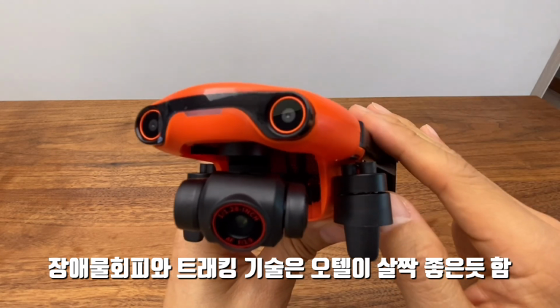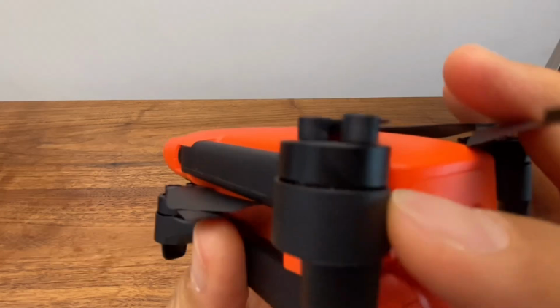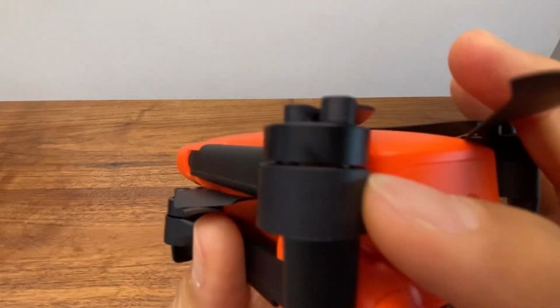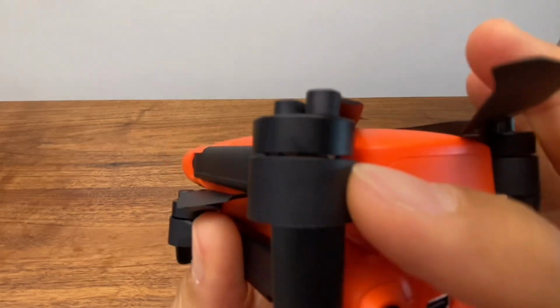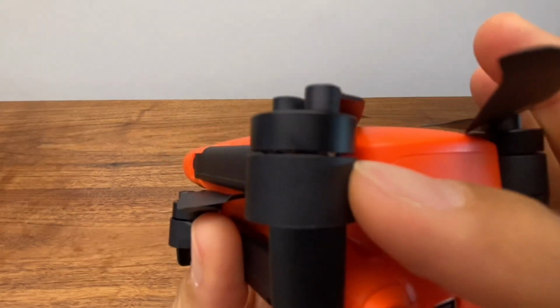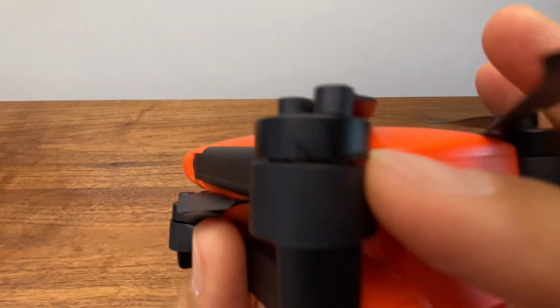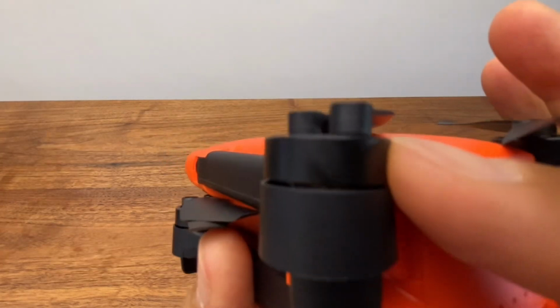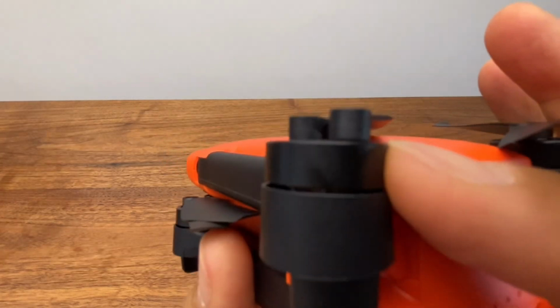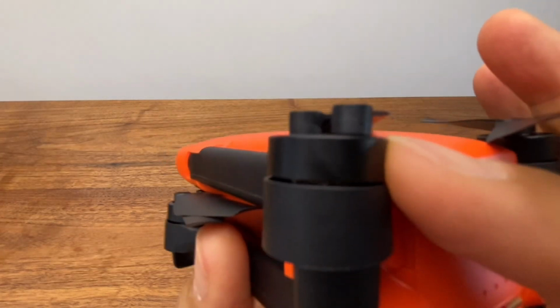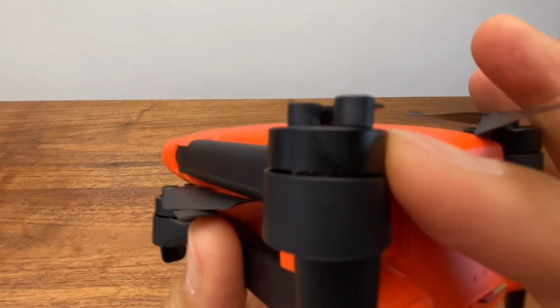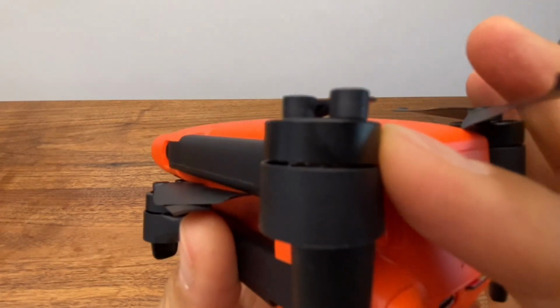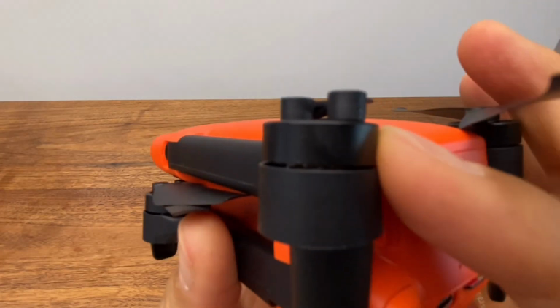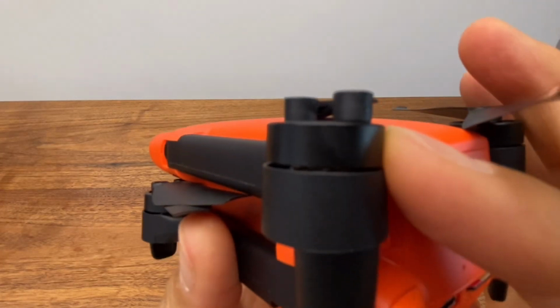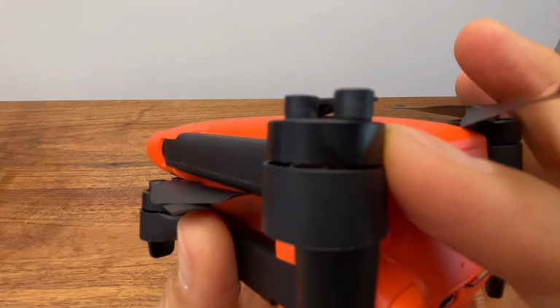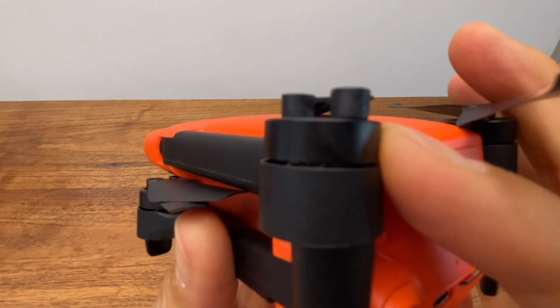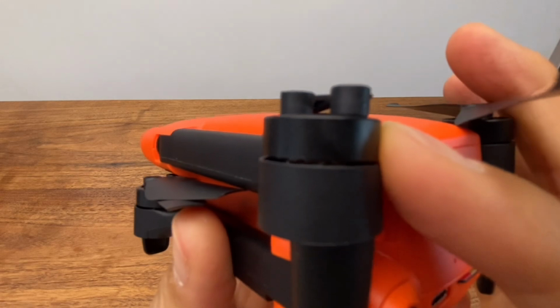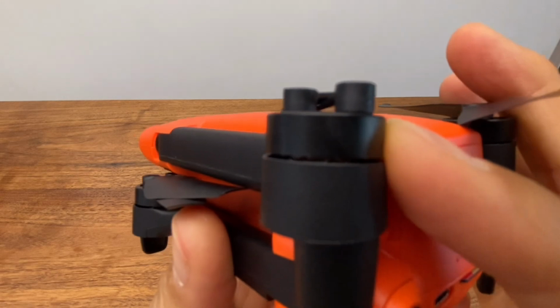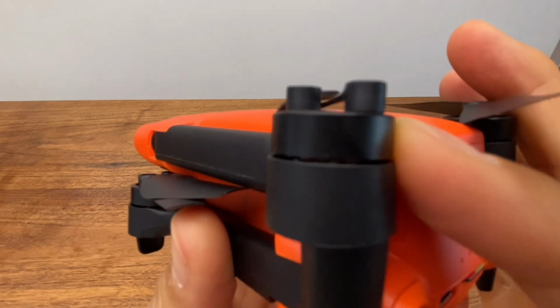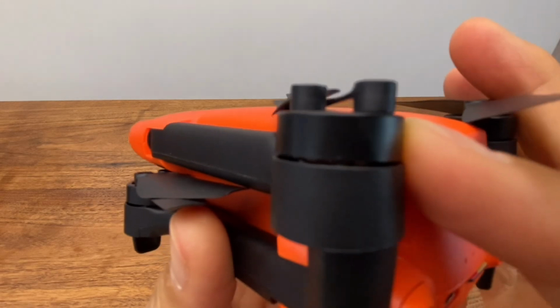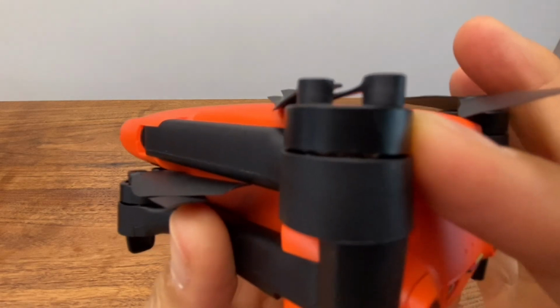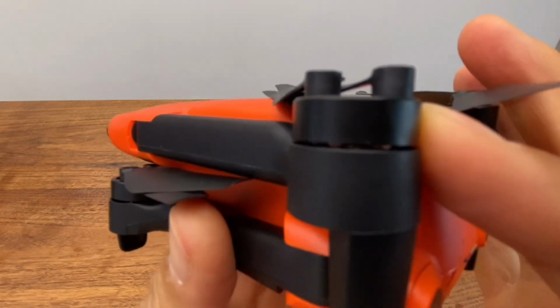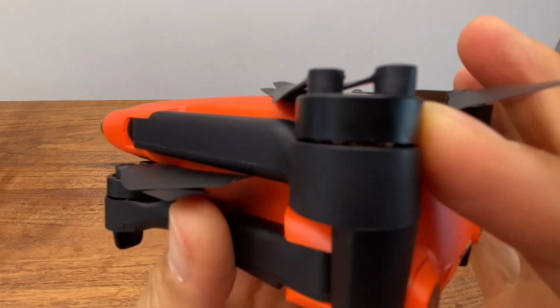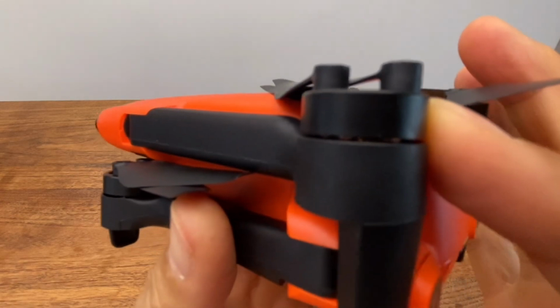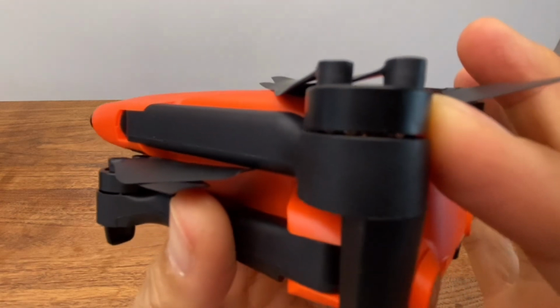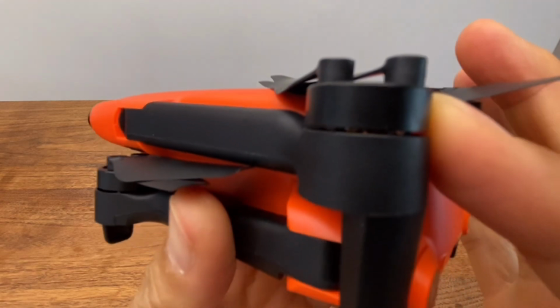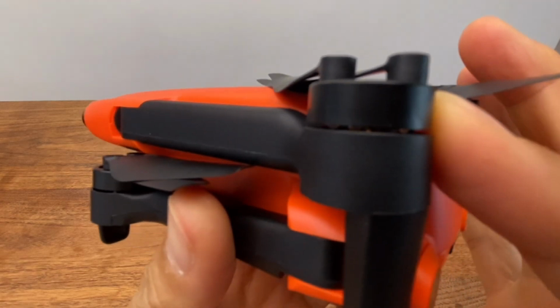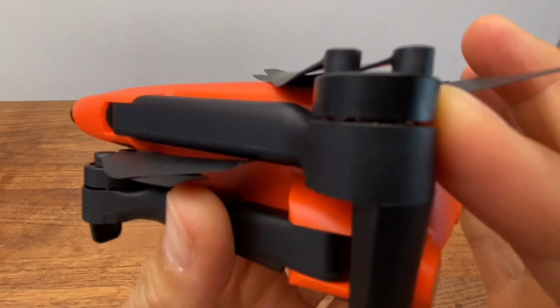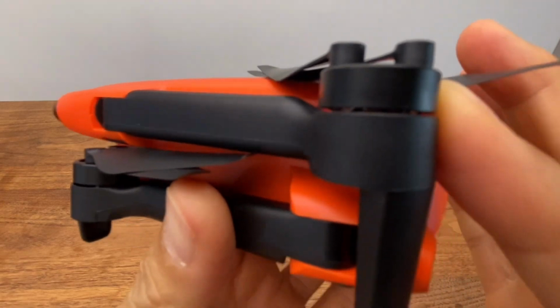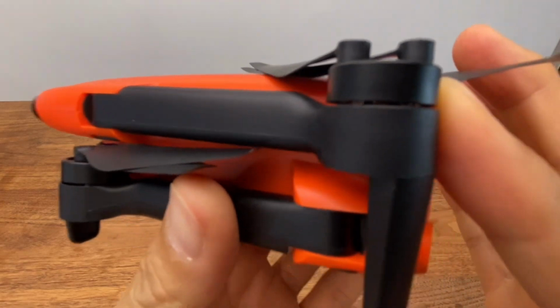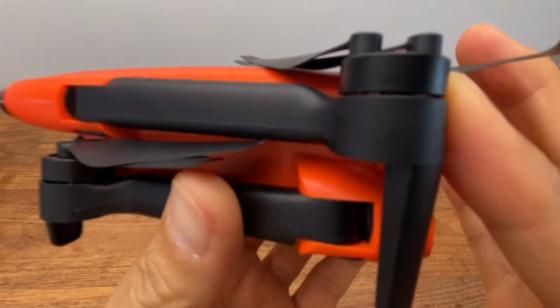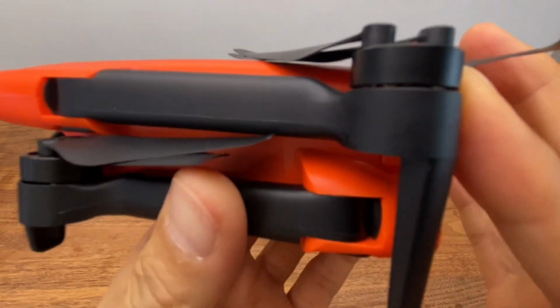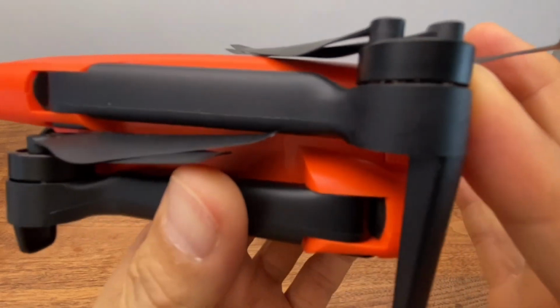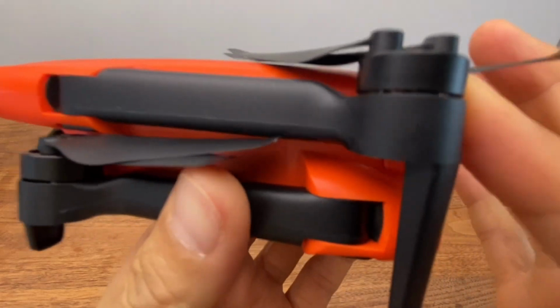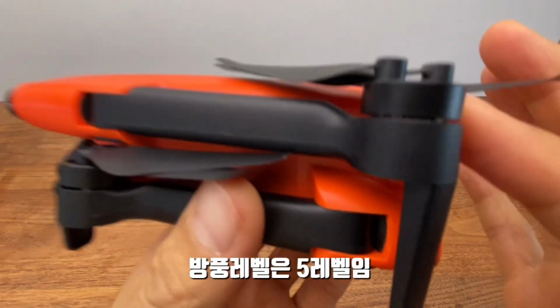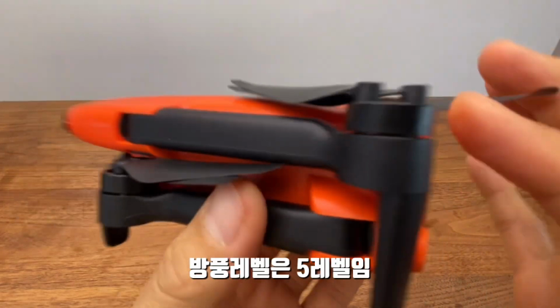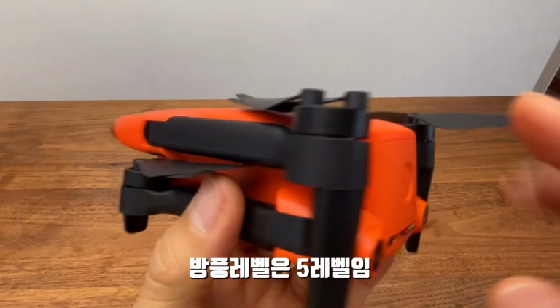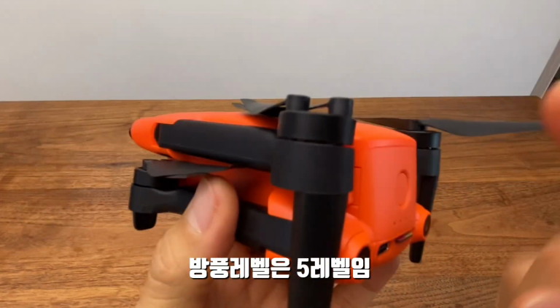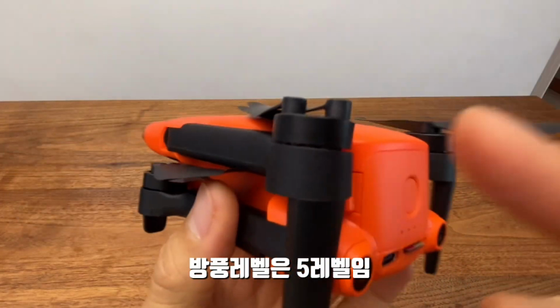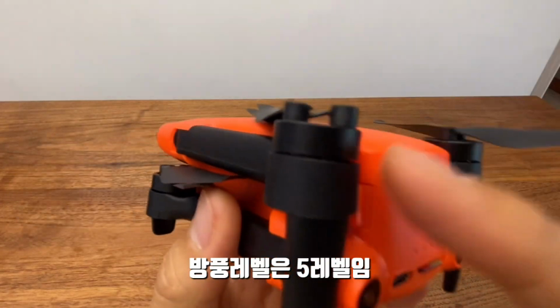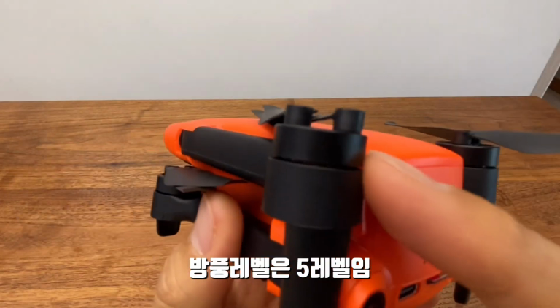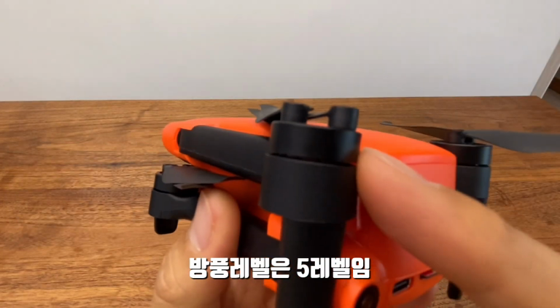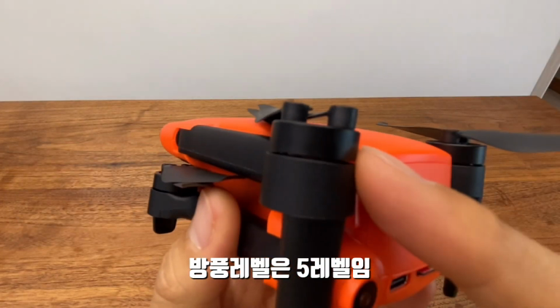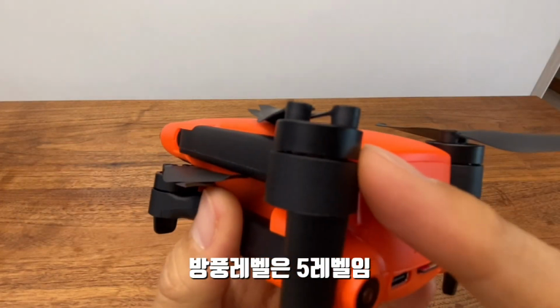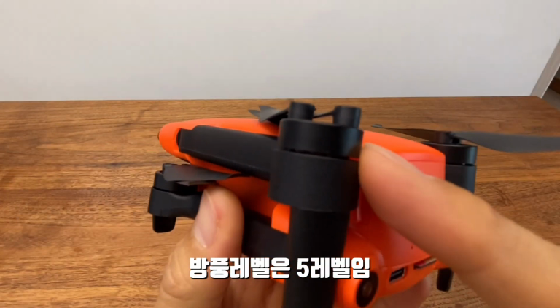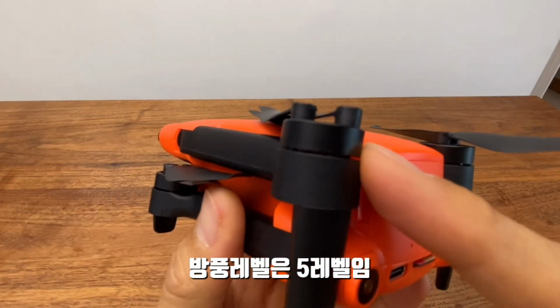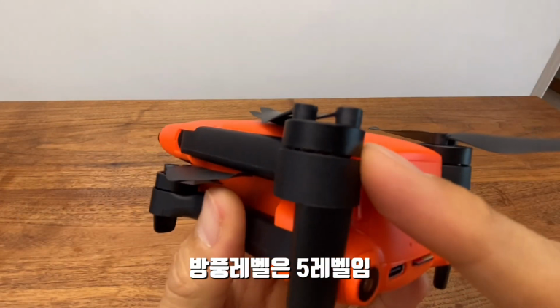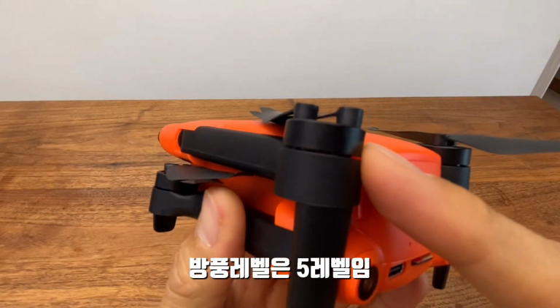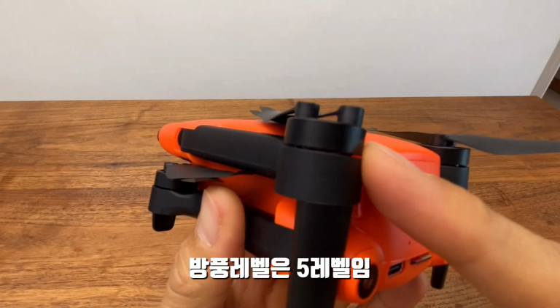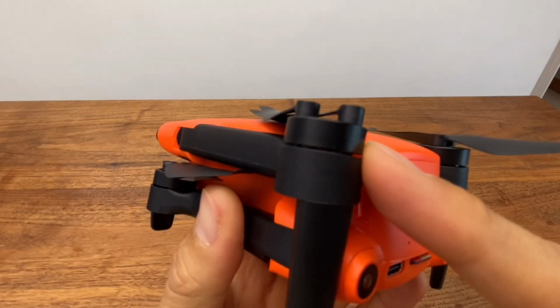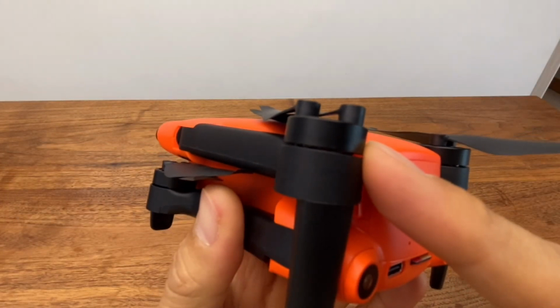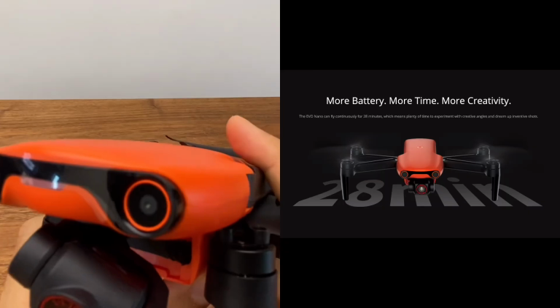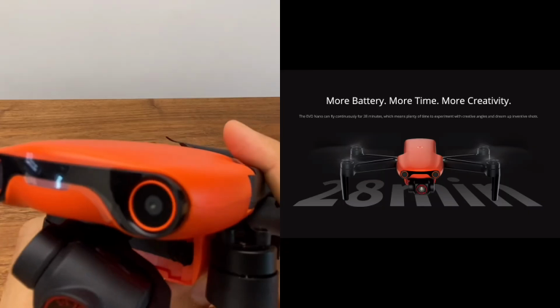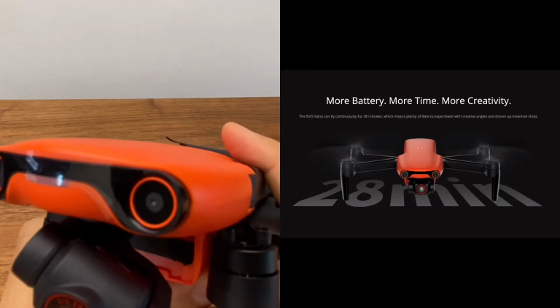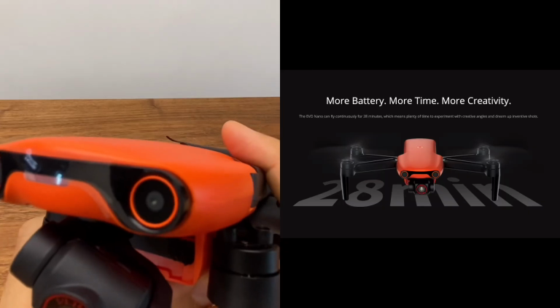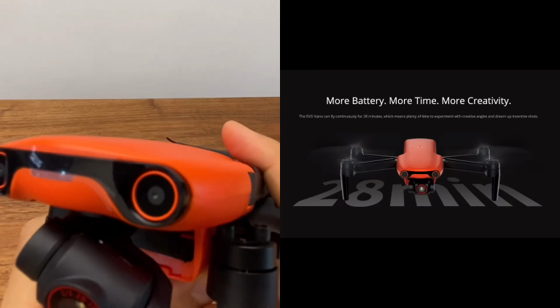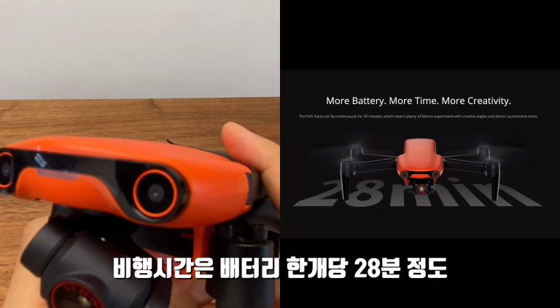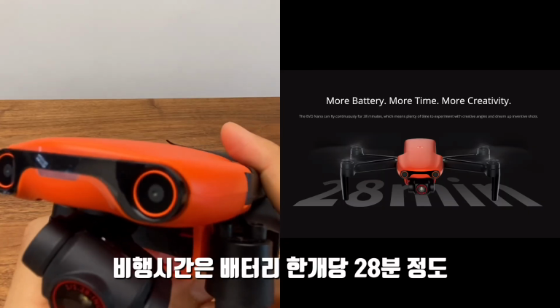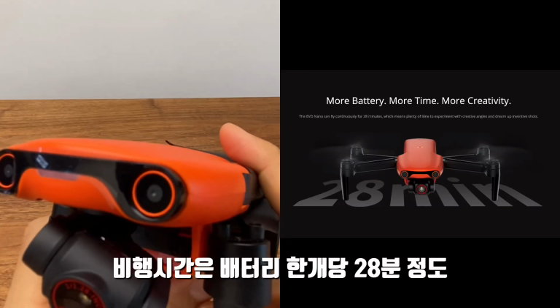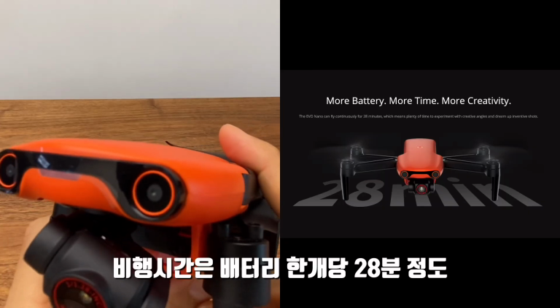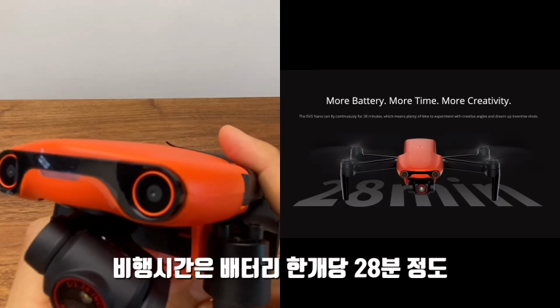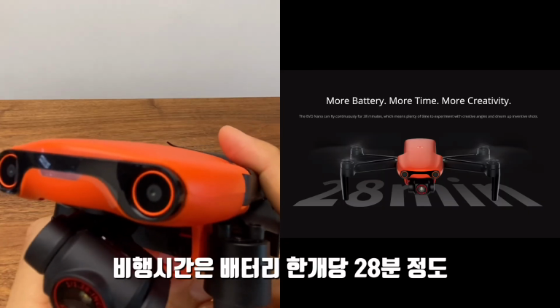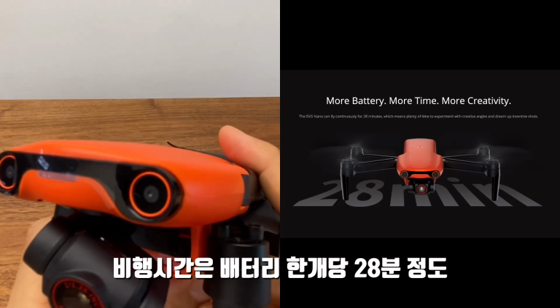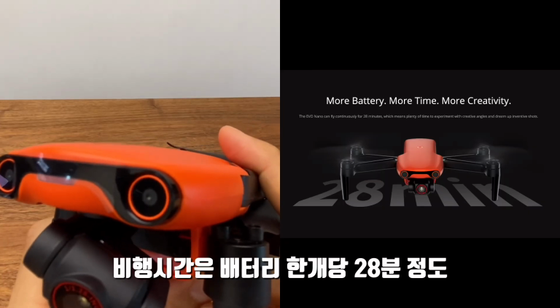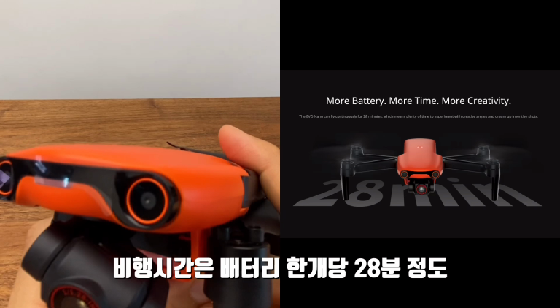A brushless motor has been installed. It supports wind resistance up to level 5. The flight time is approximately 28 minutes.